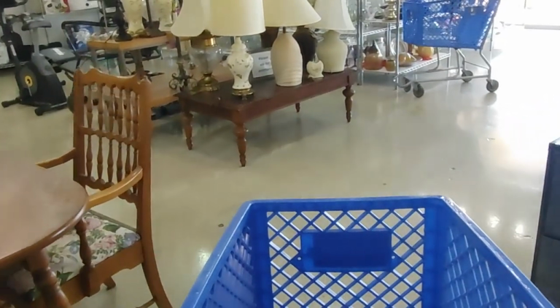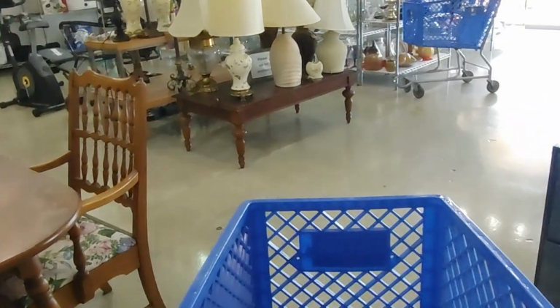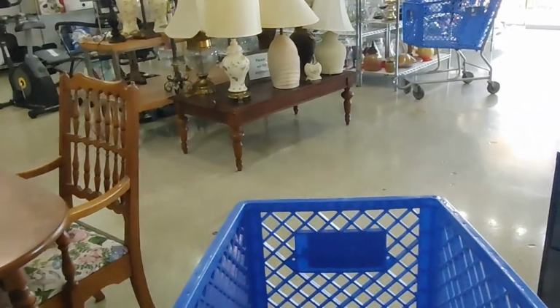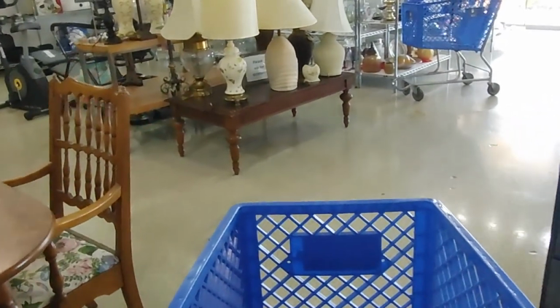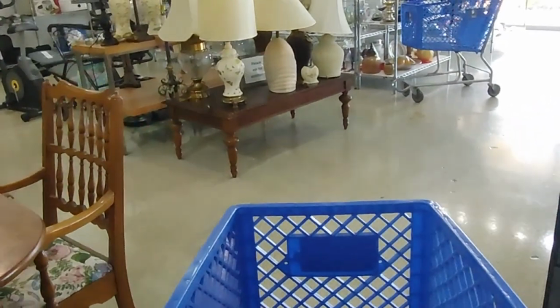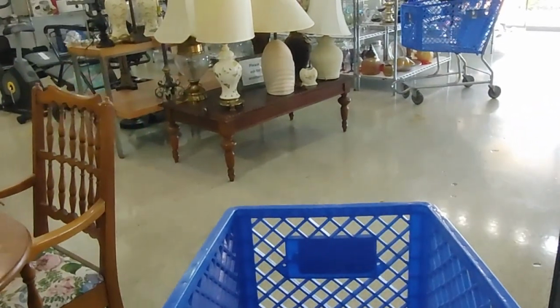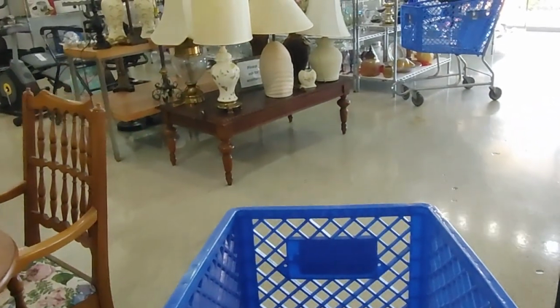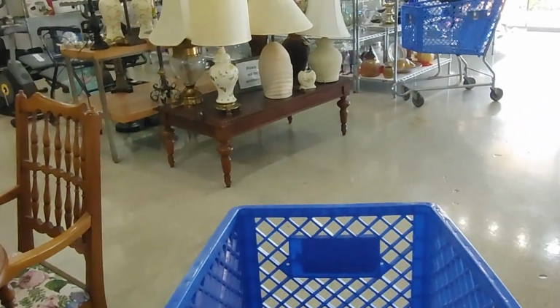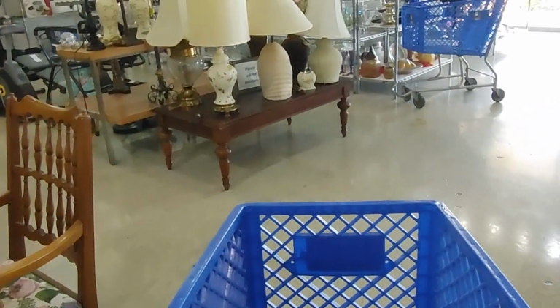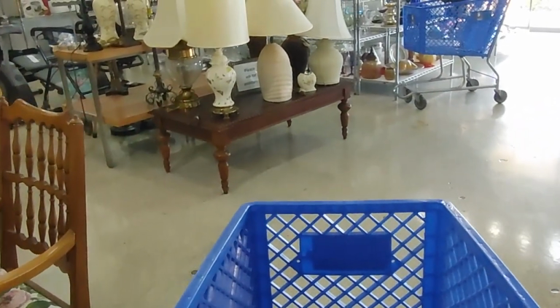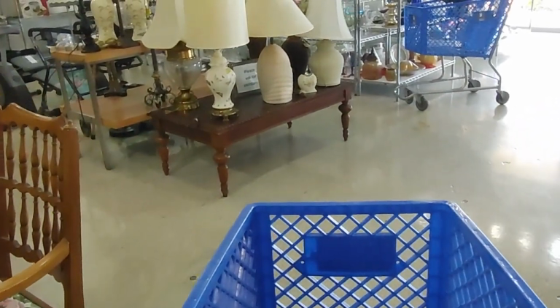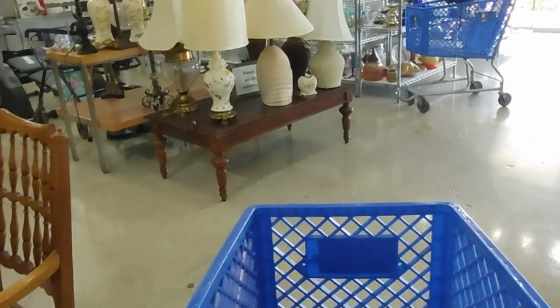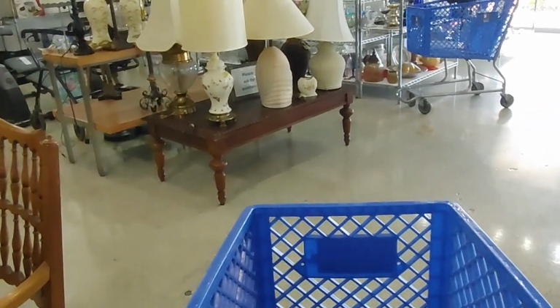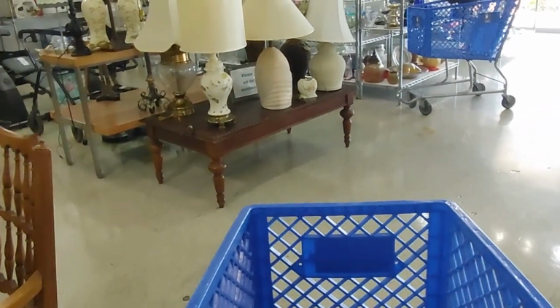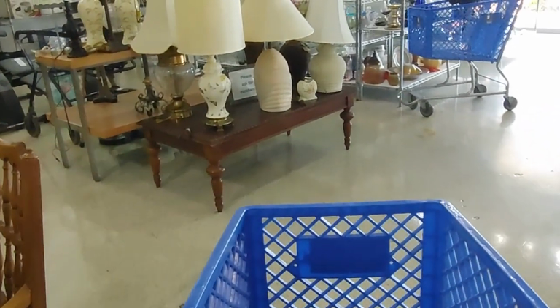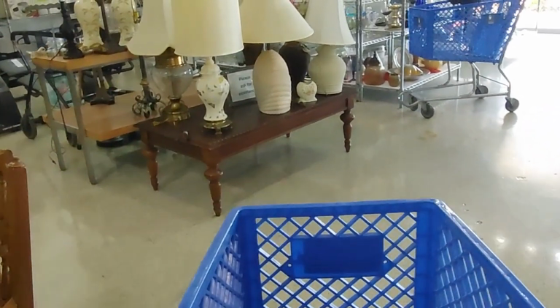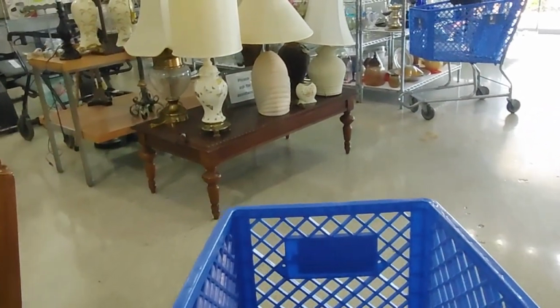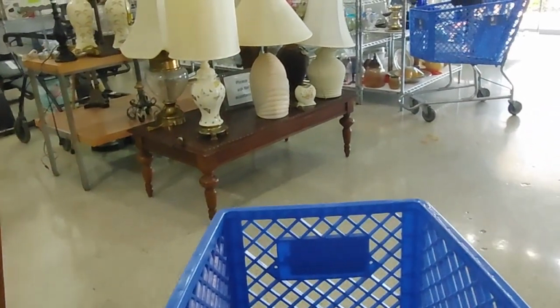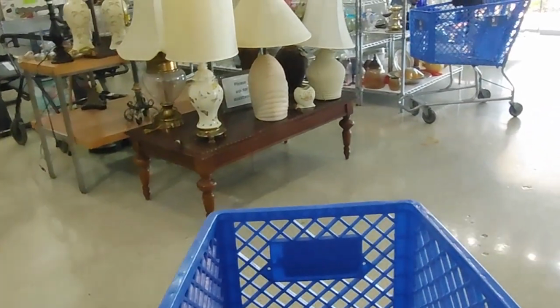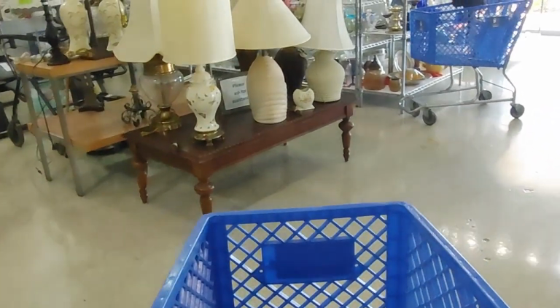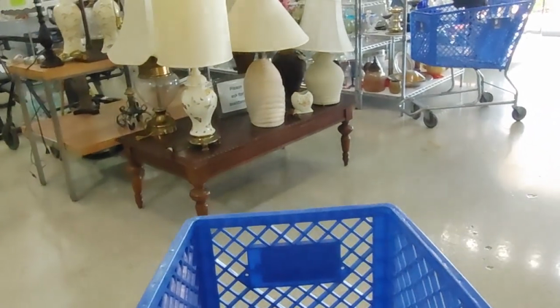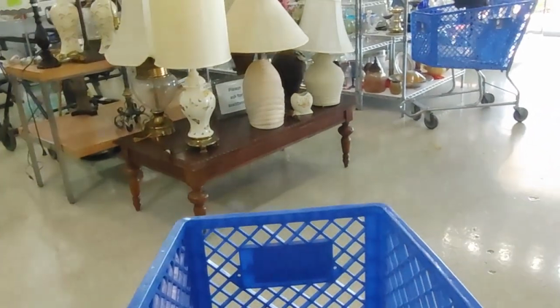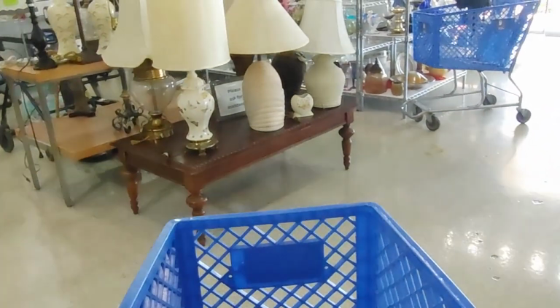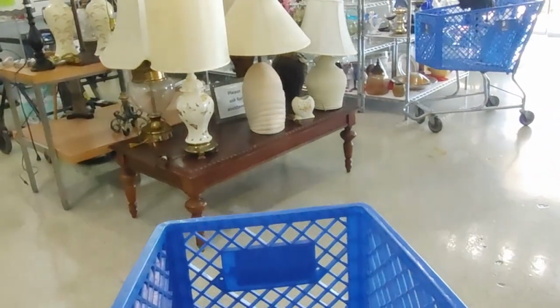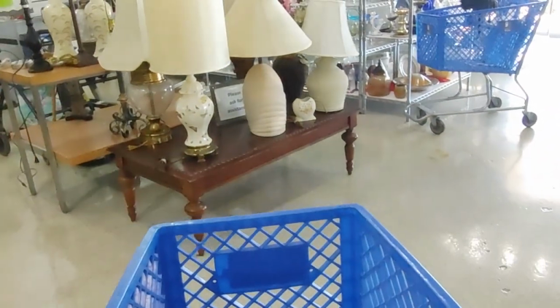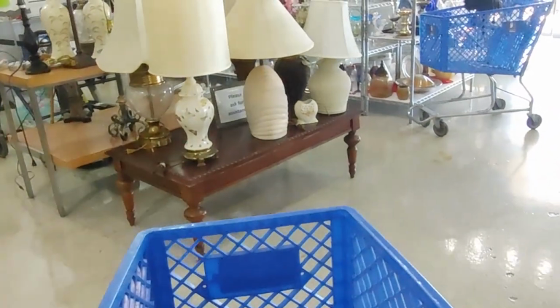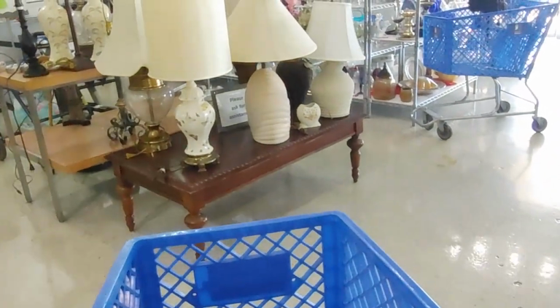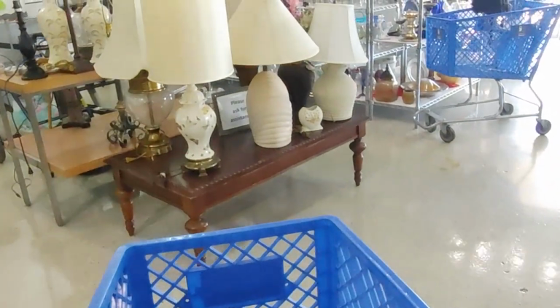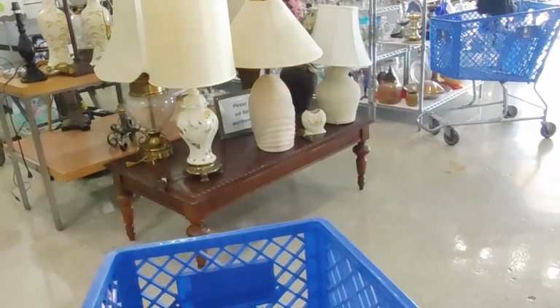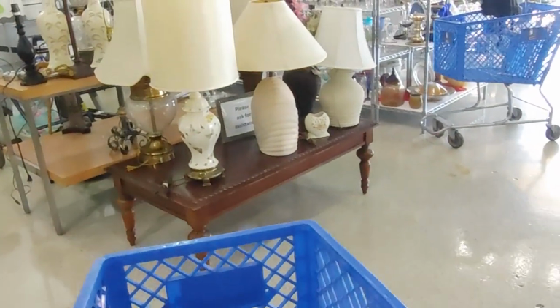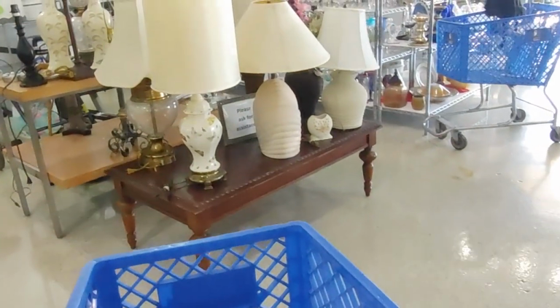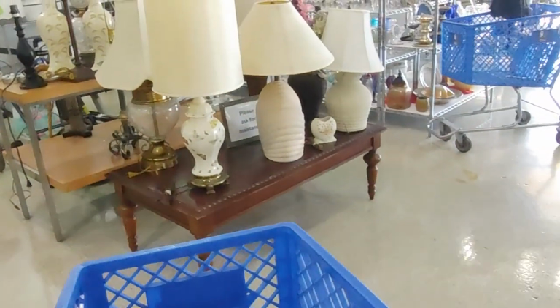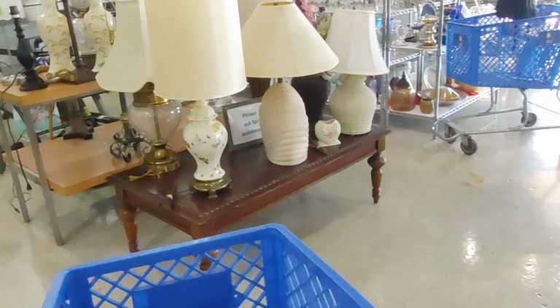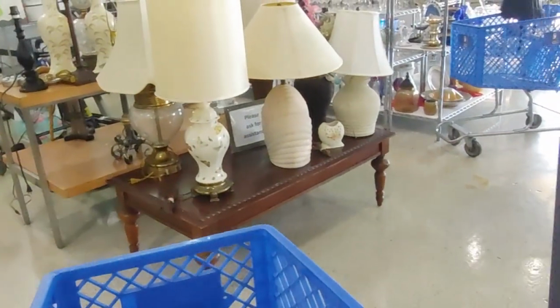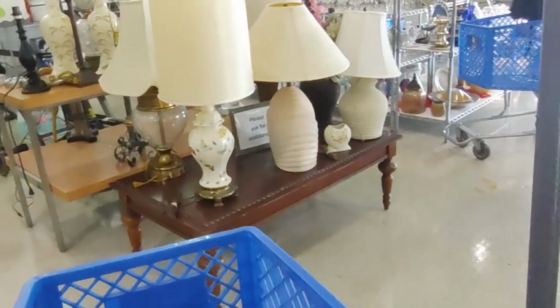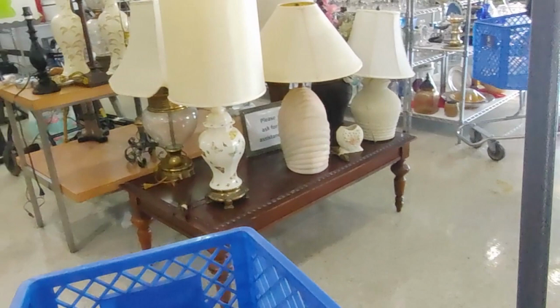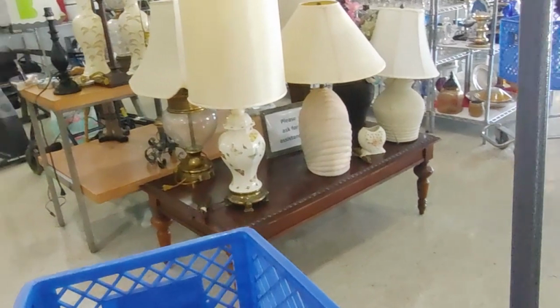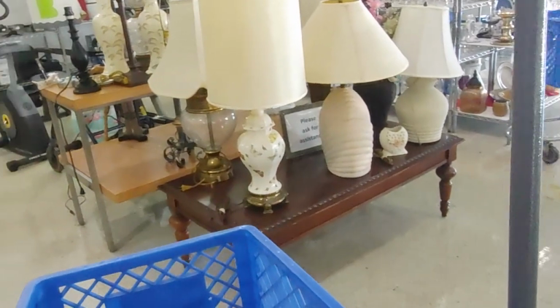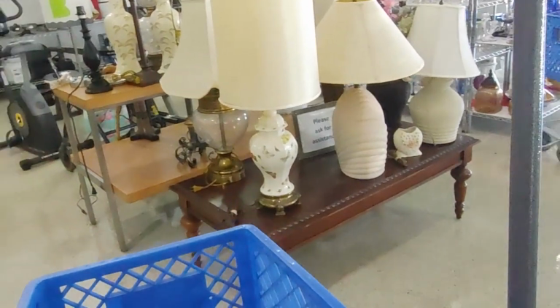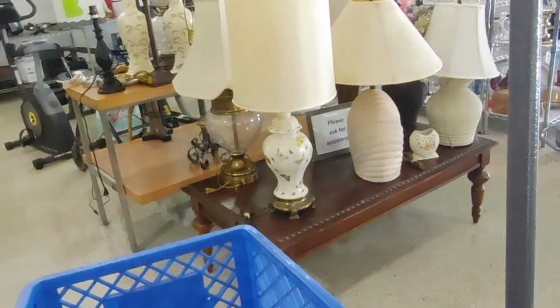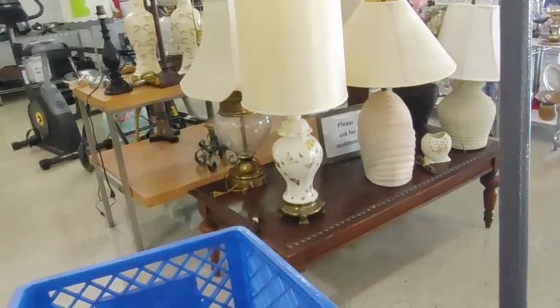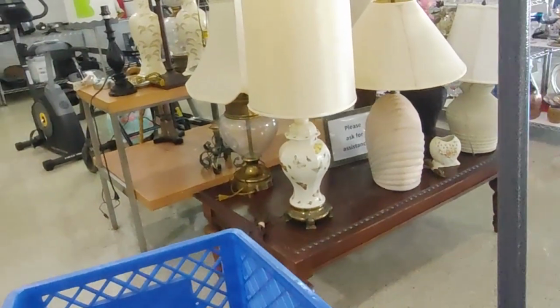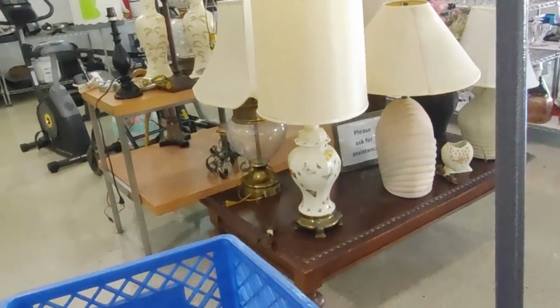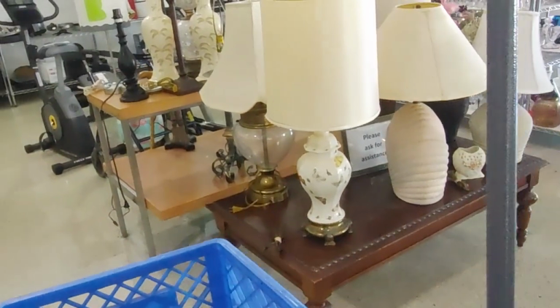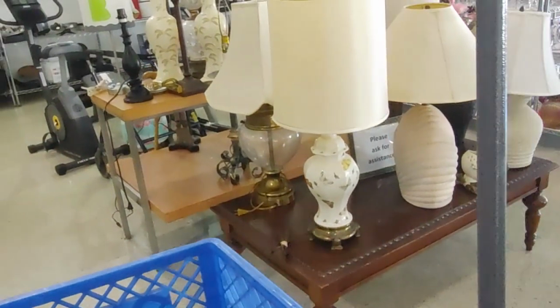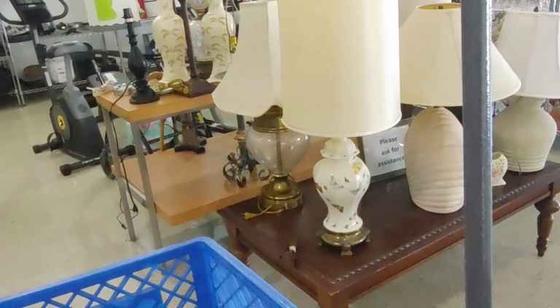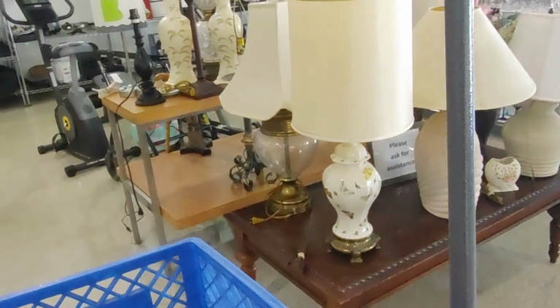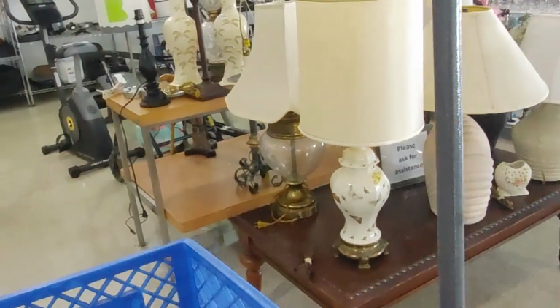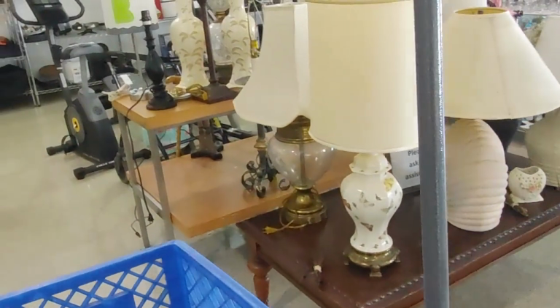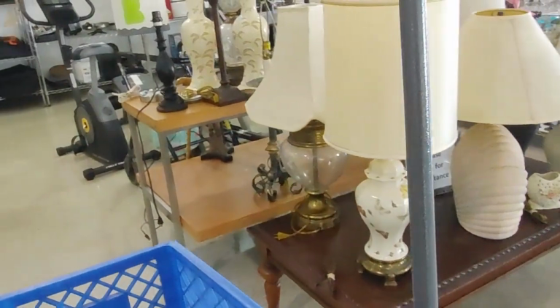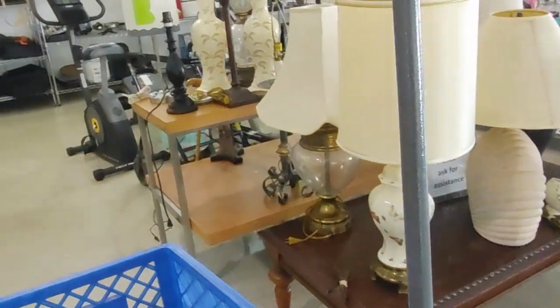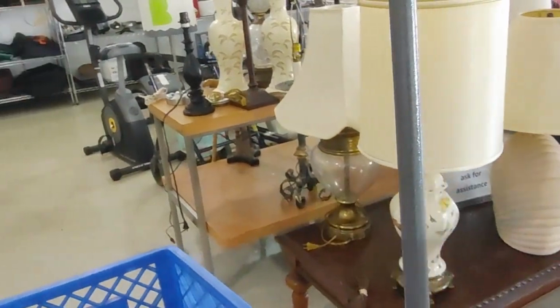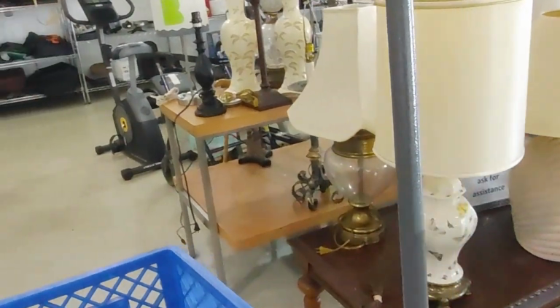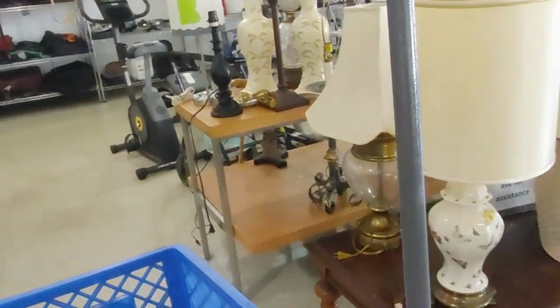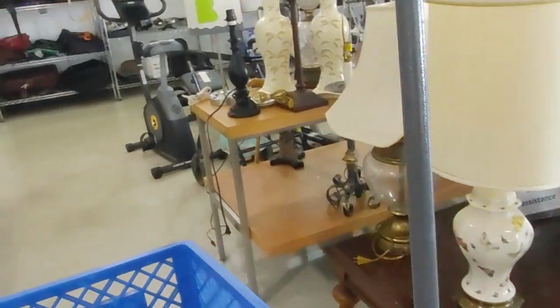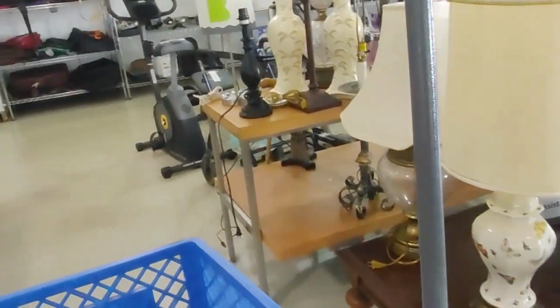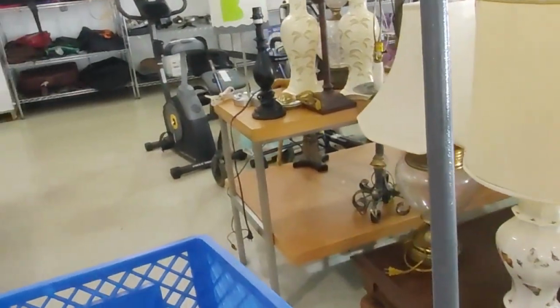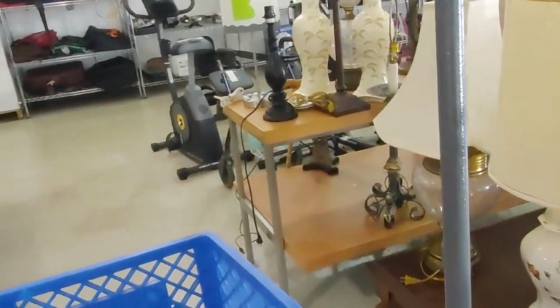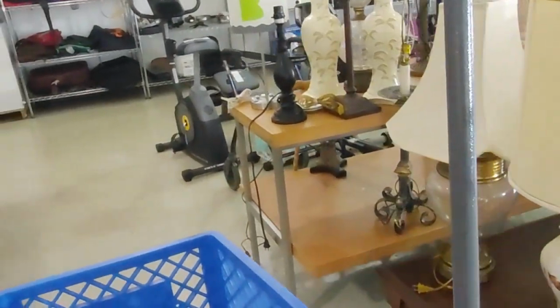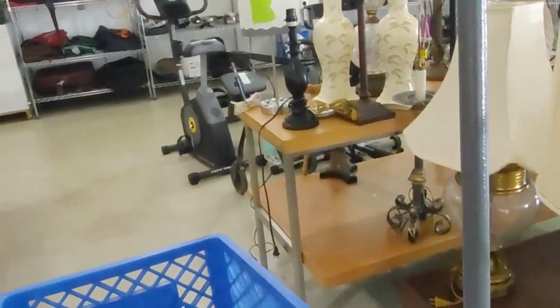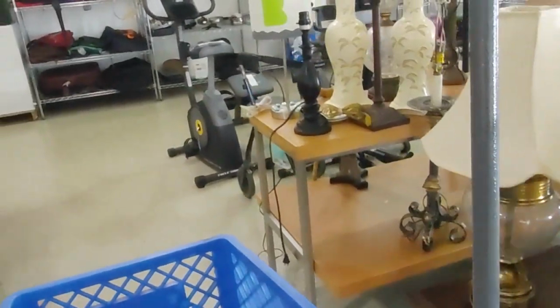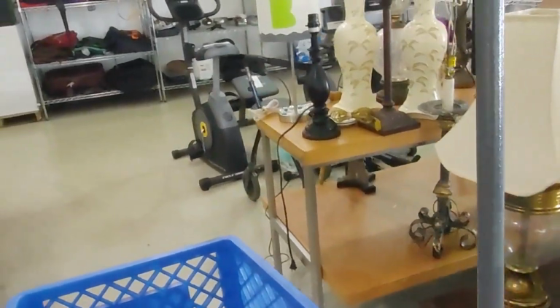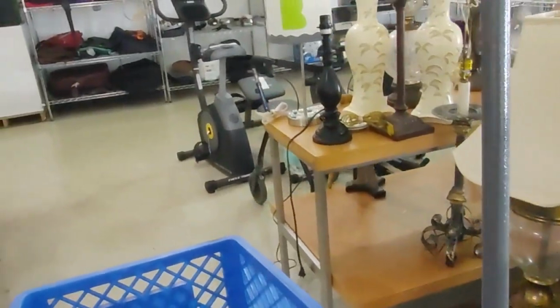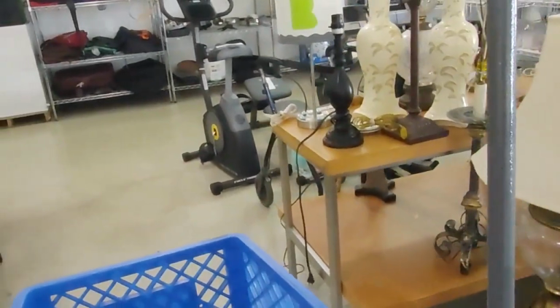Well, that was all for this store. I think we did pretty well here. I'll meet you guys out in the car.